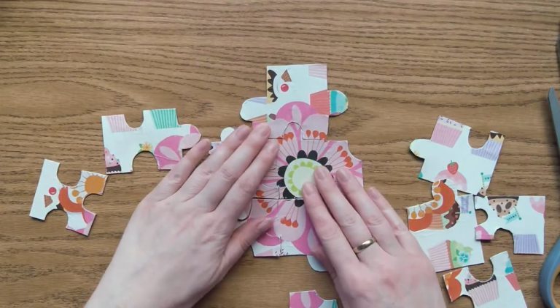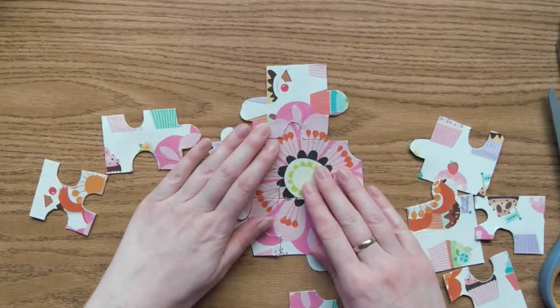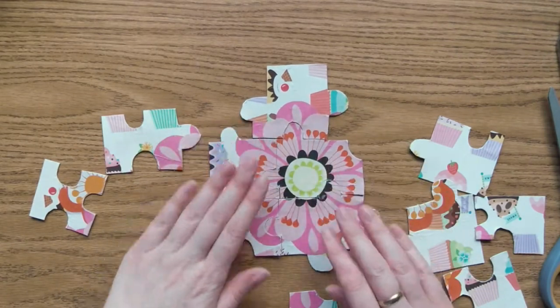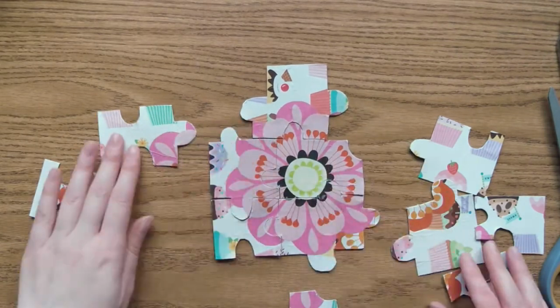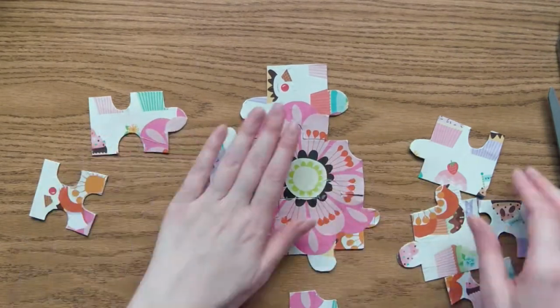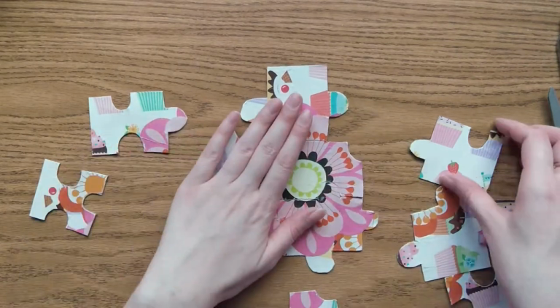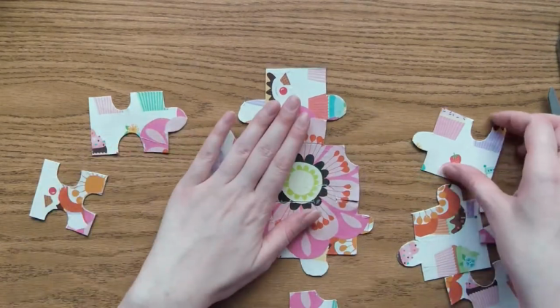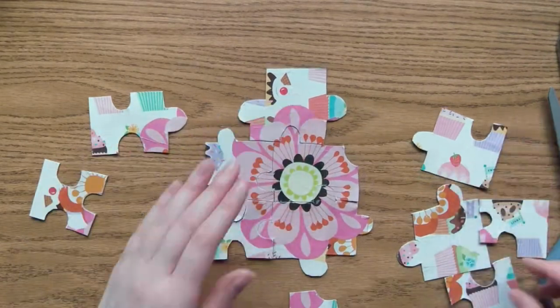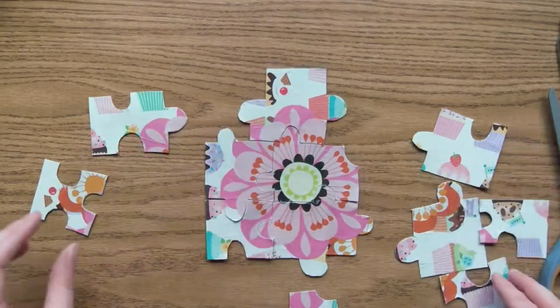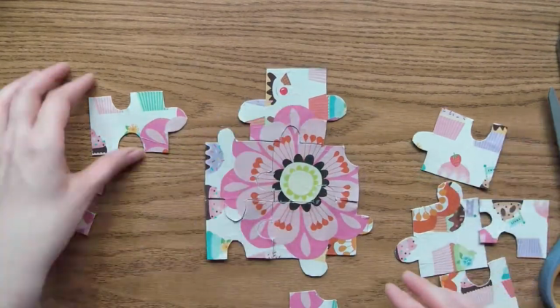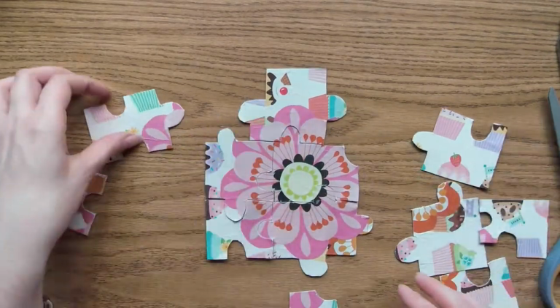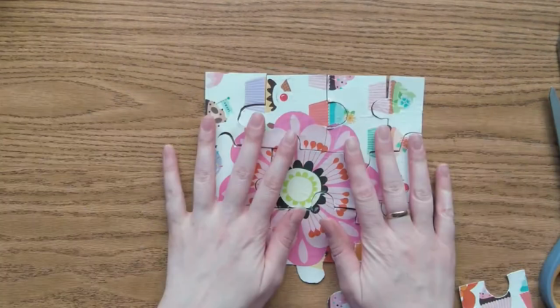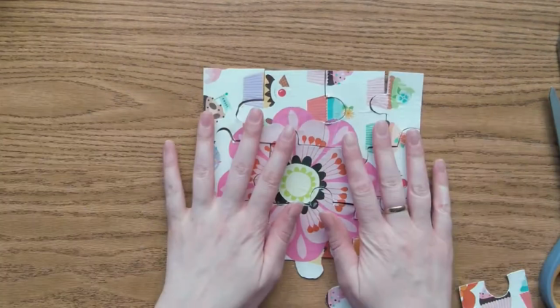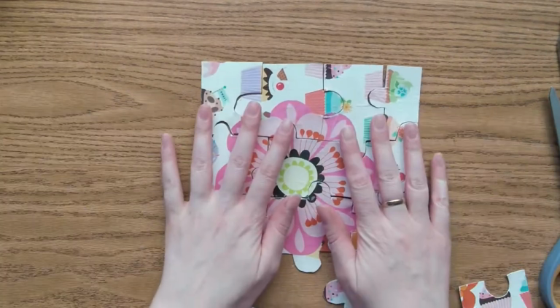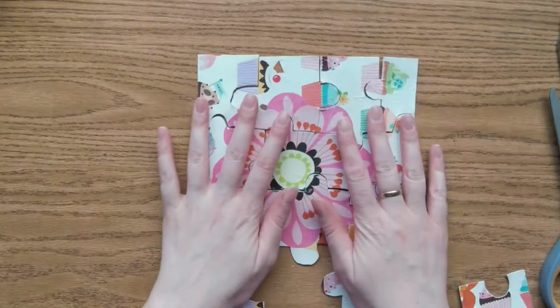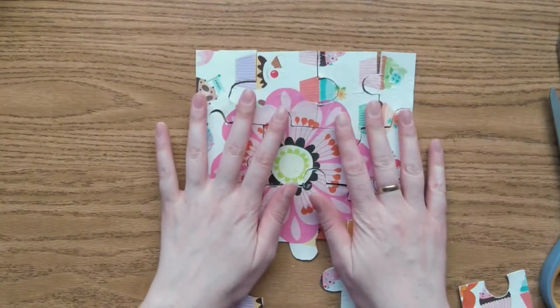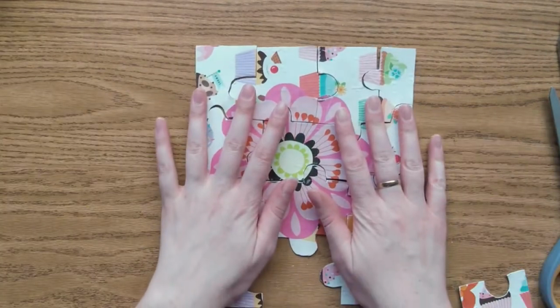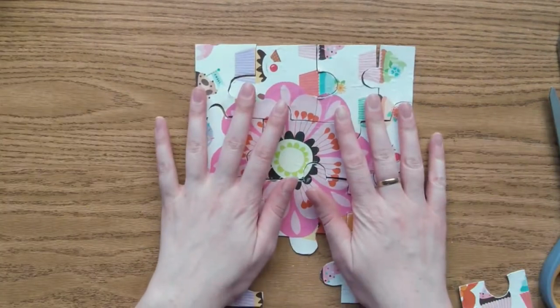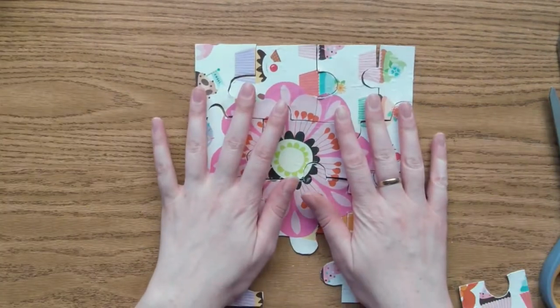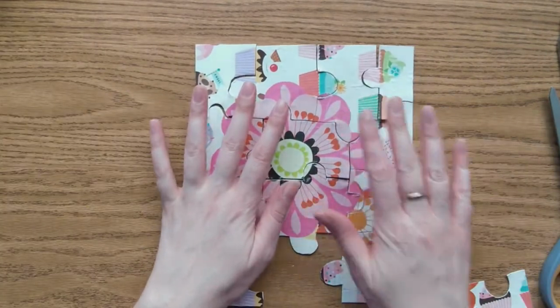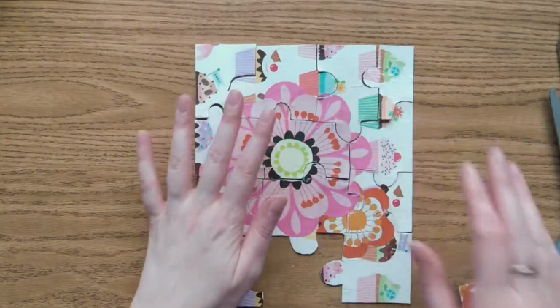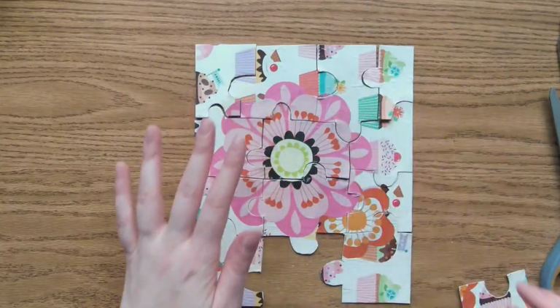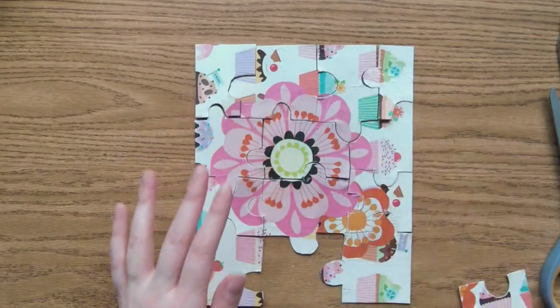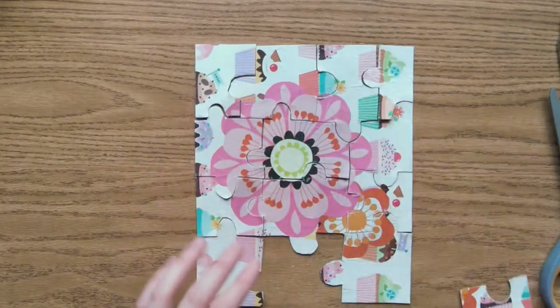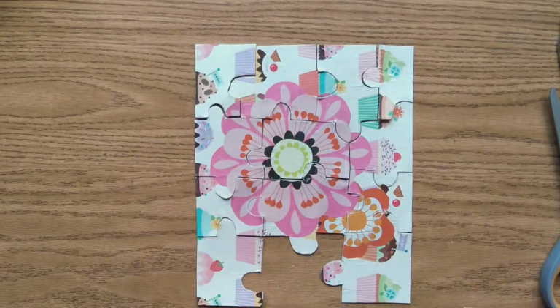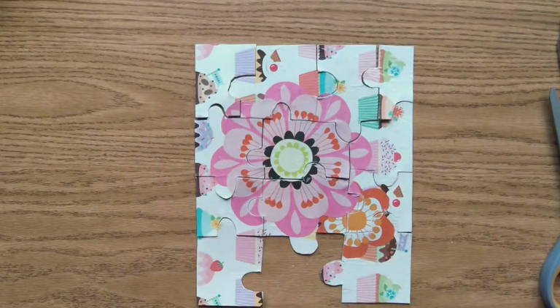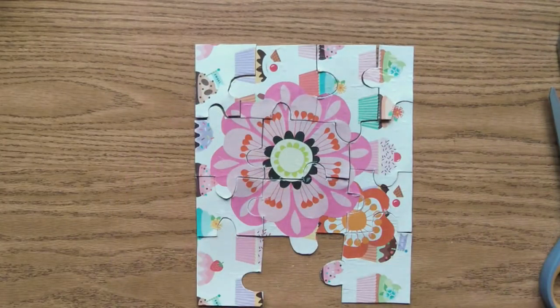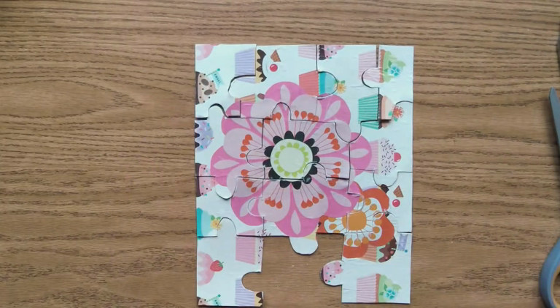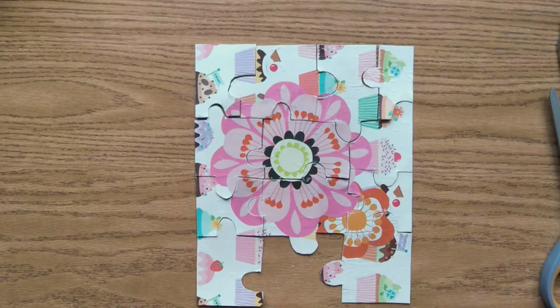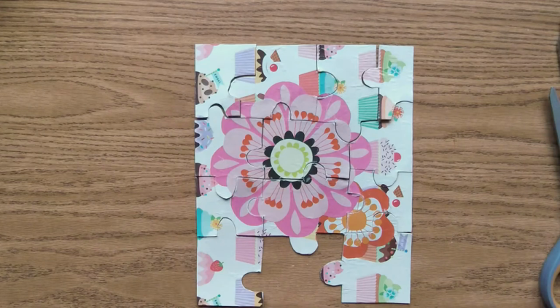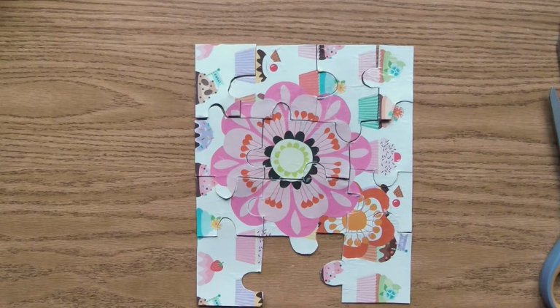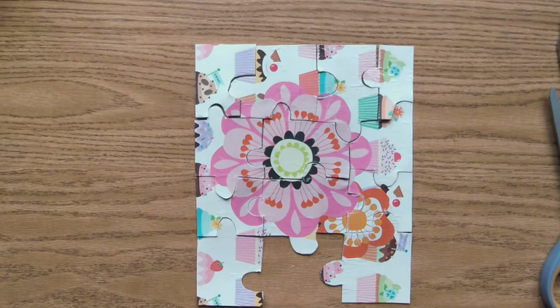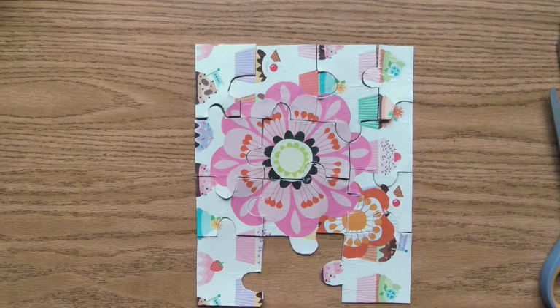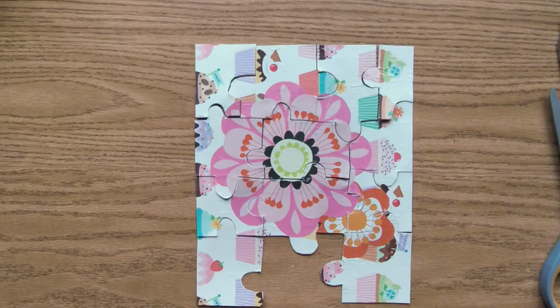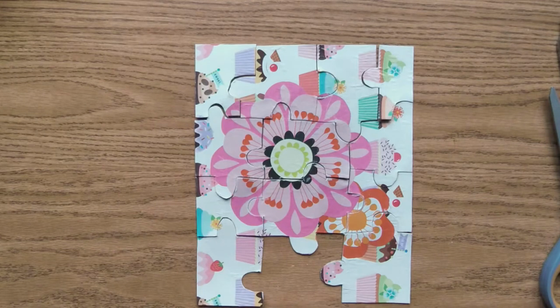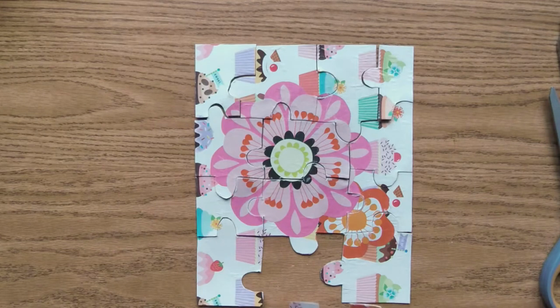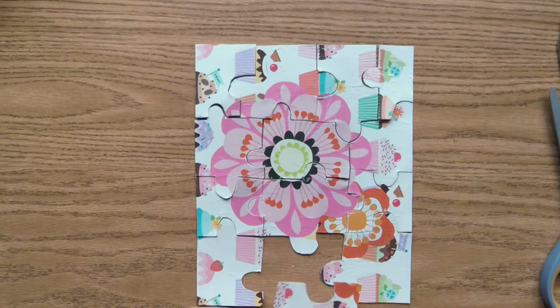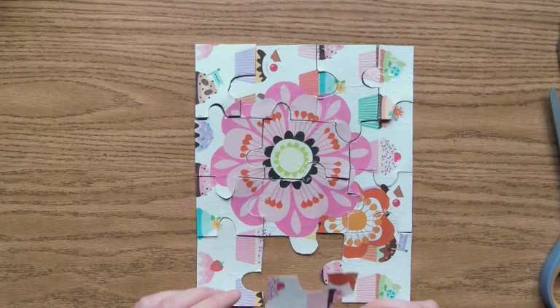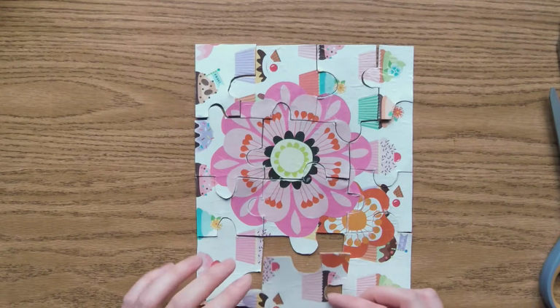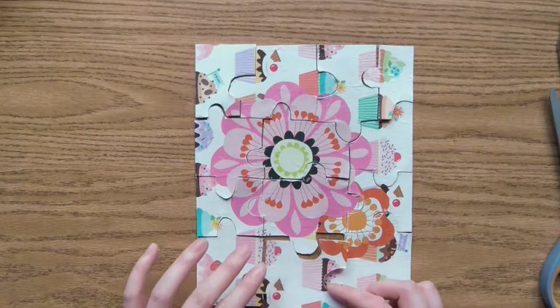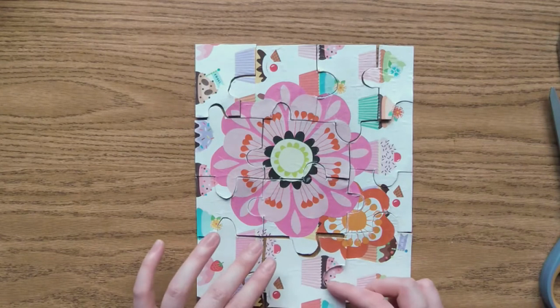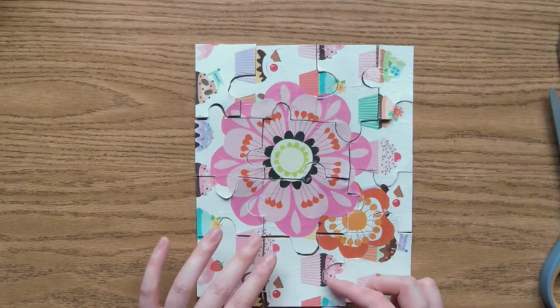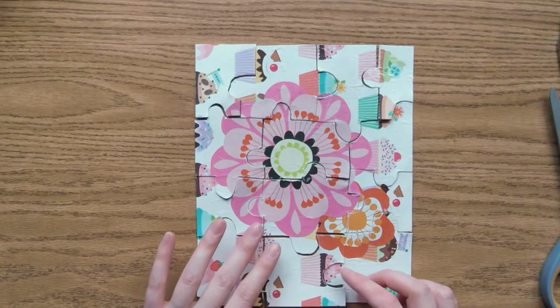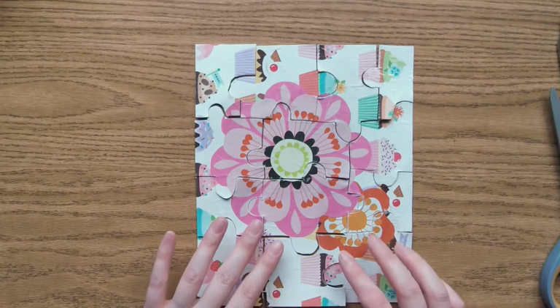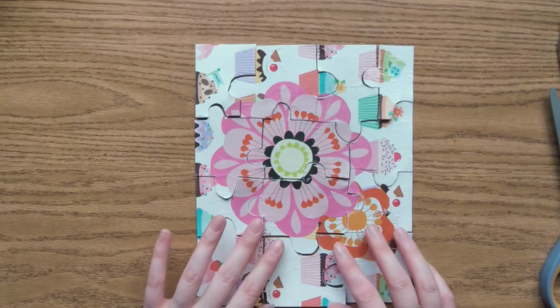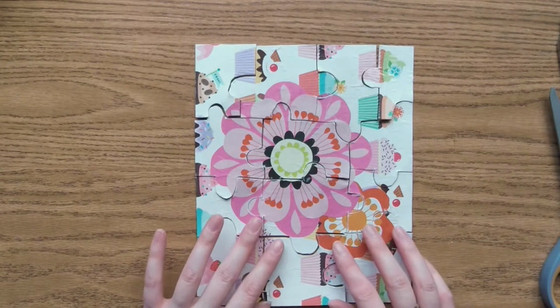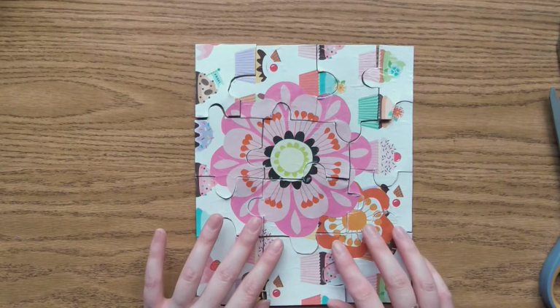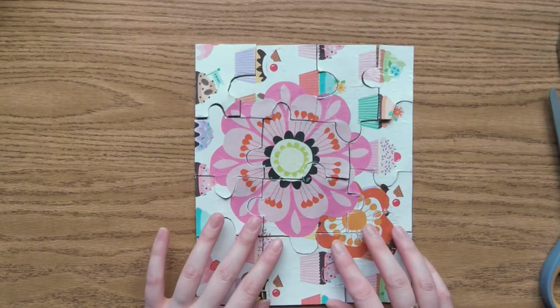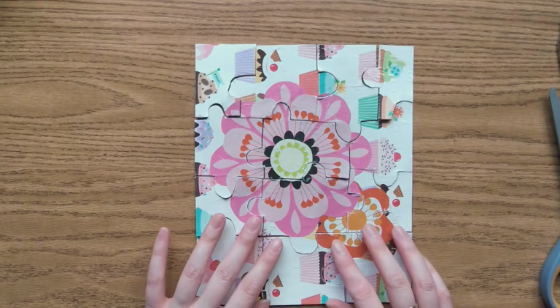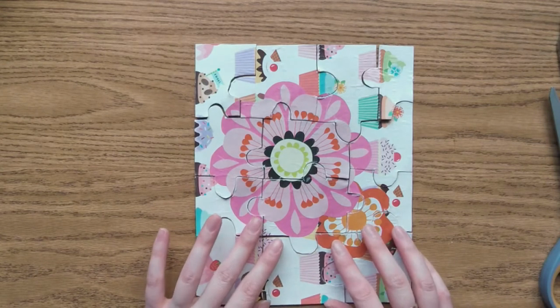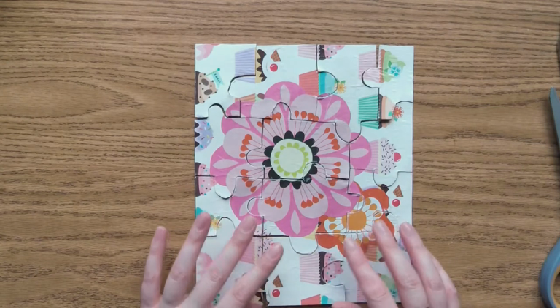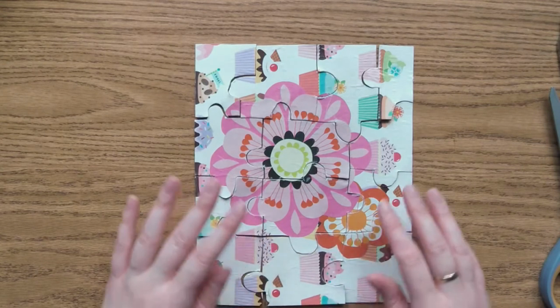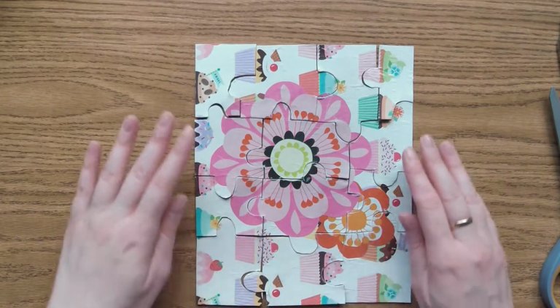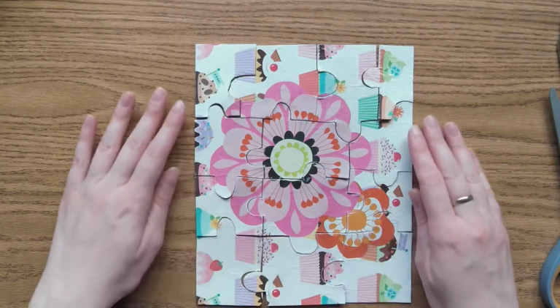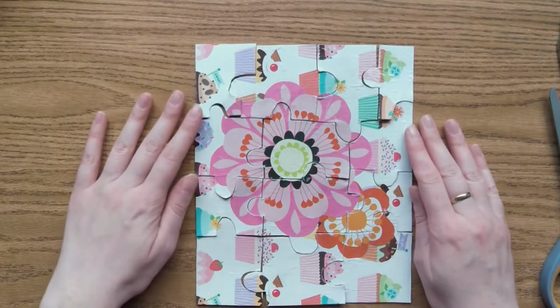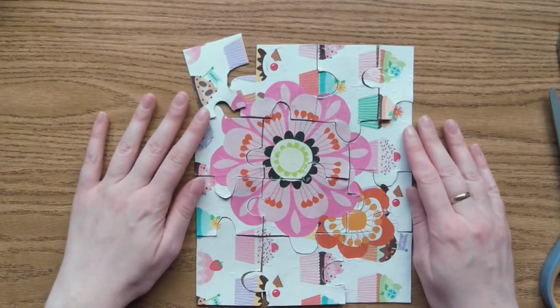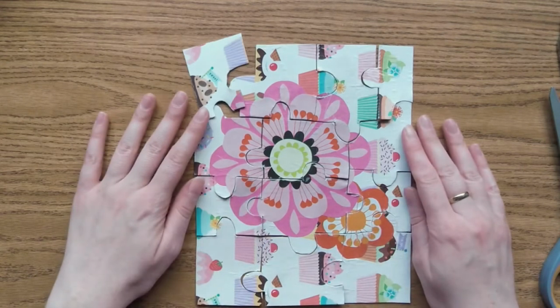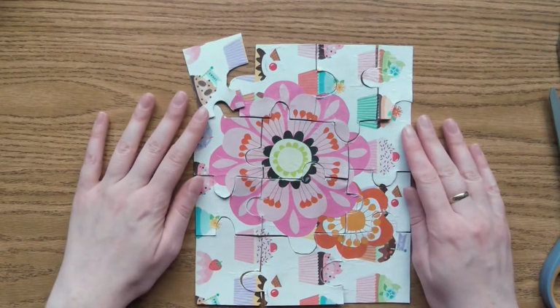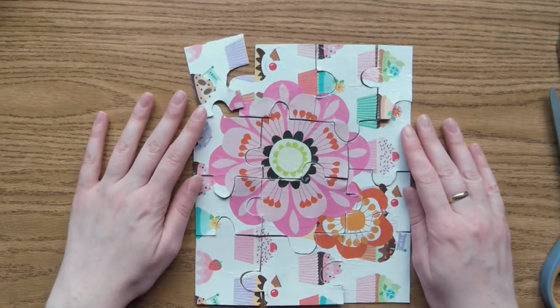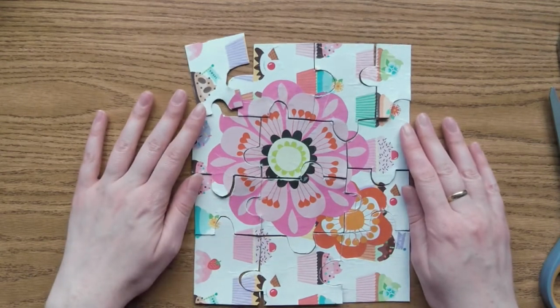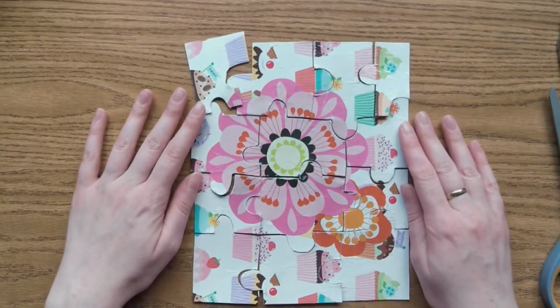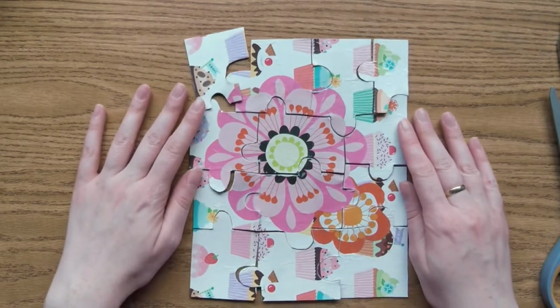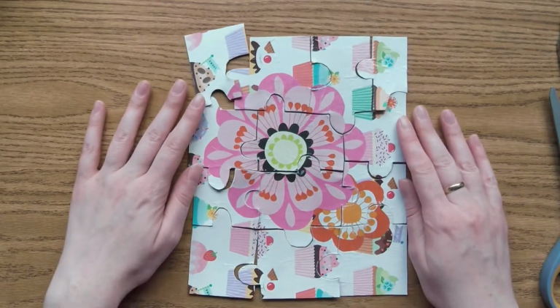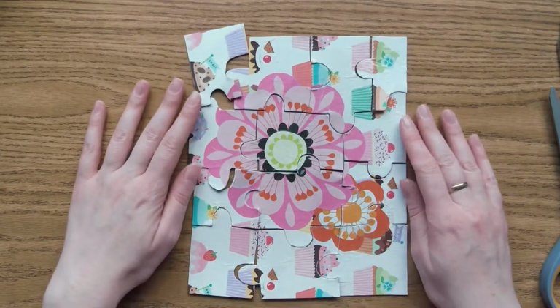Thank you for watching this month's Art Historian, and I hope you have a wonderful time creating a puzzle of your own. Happy Puzzle Day!